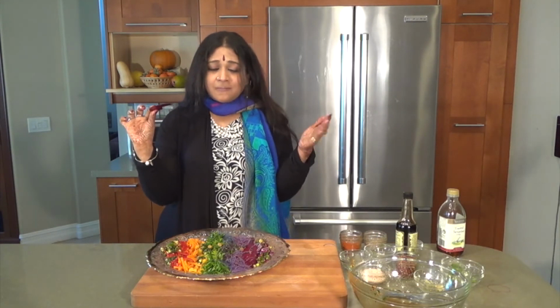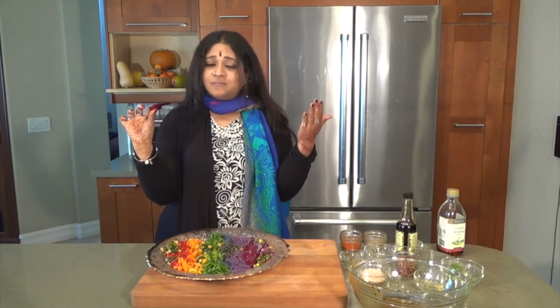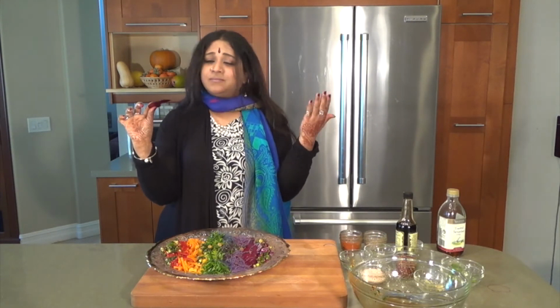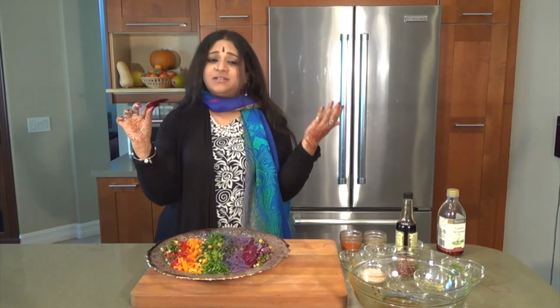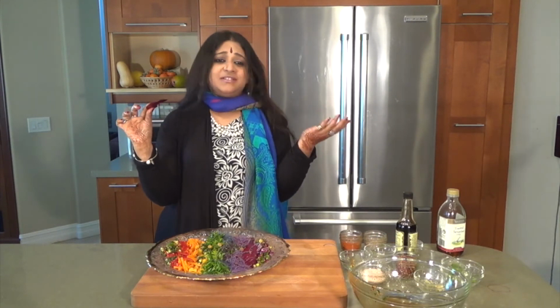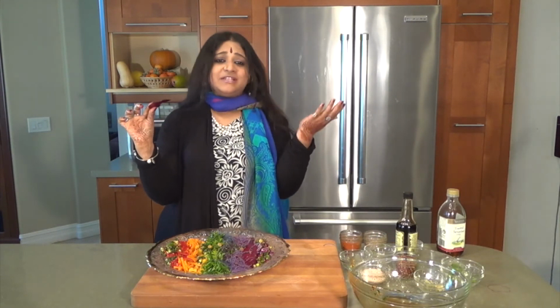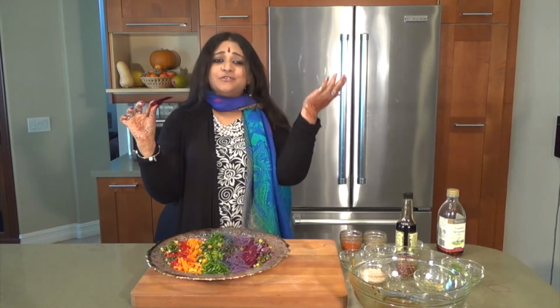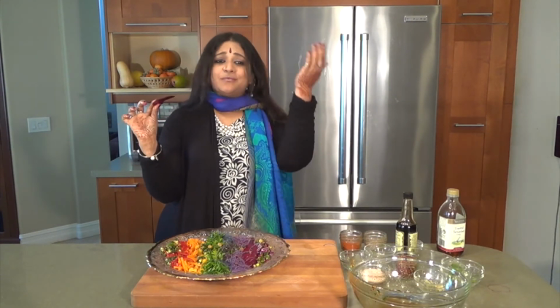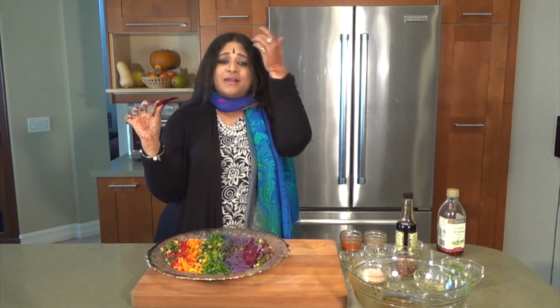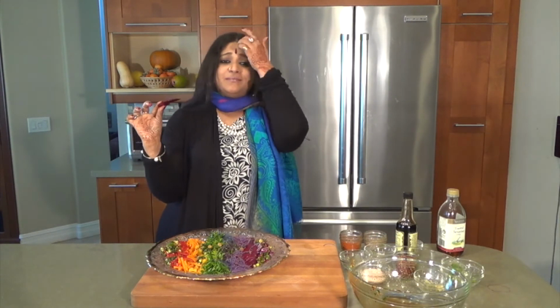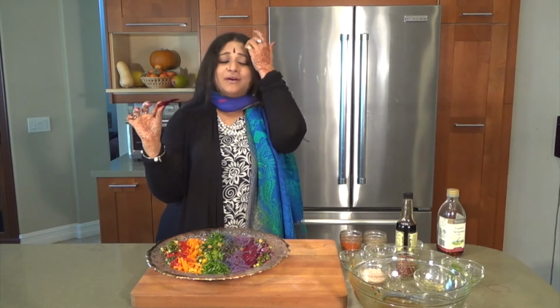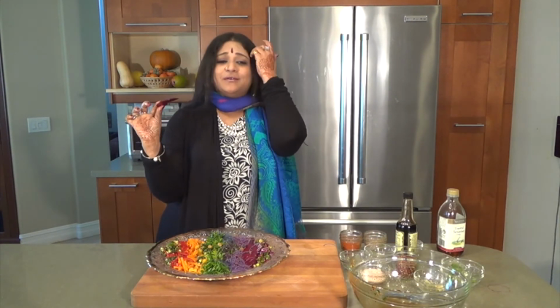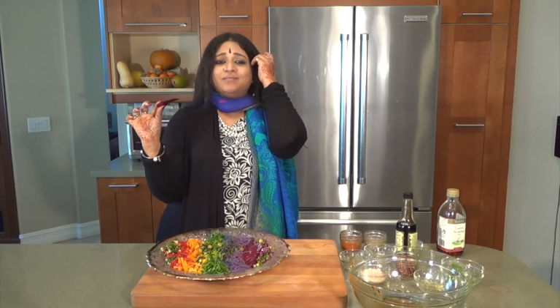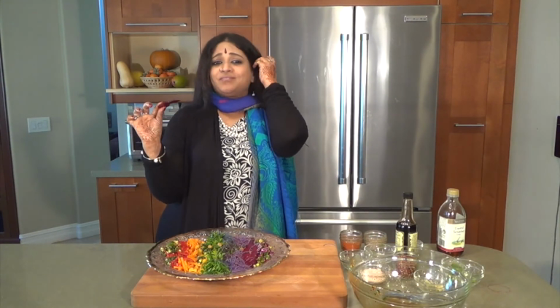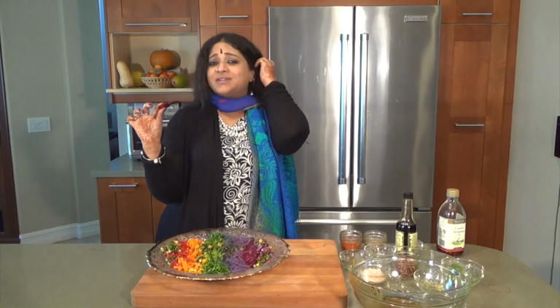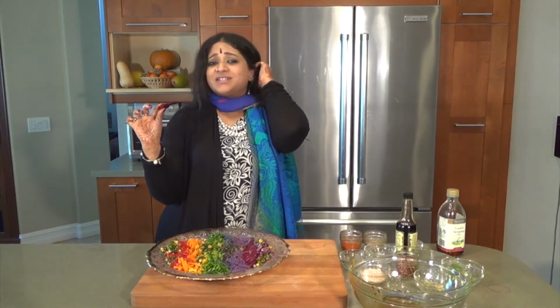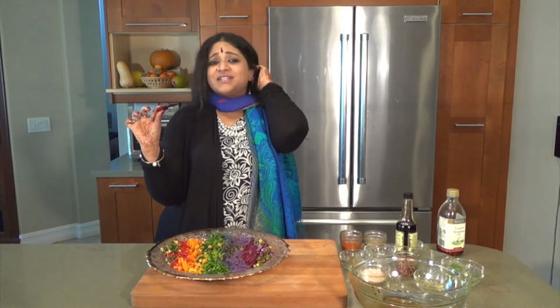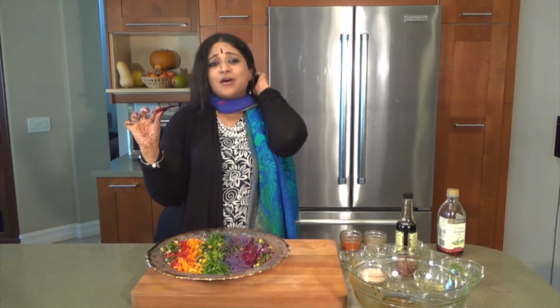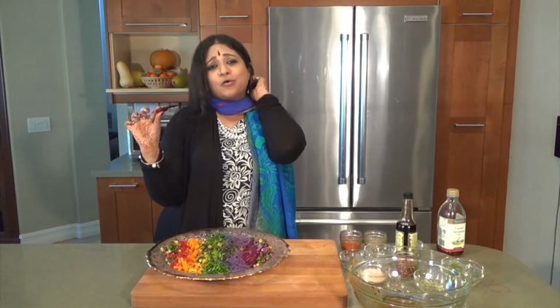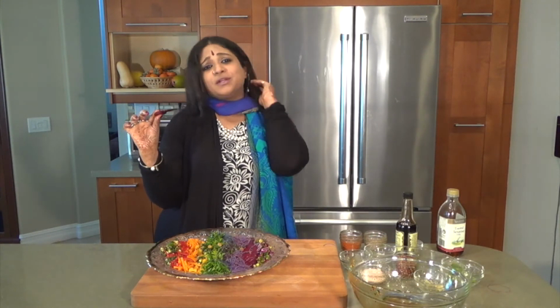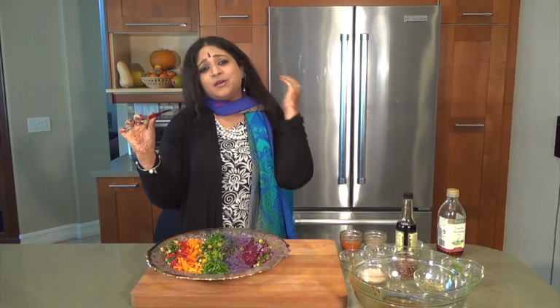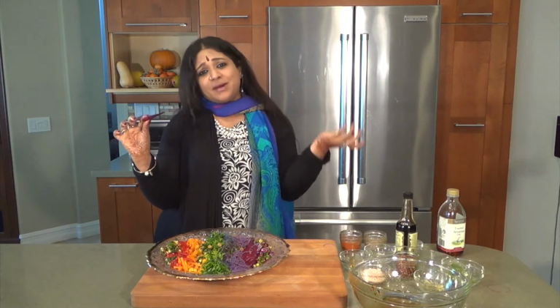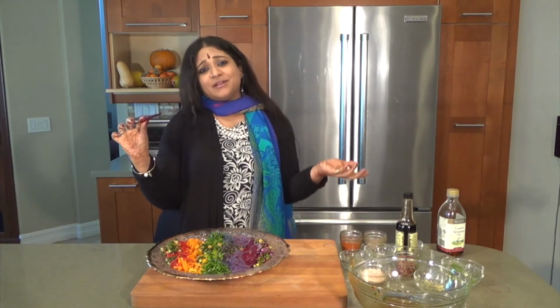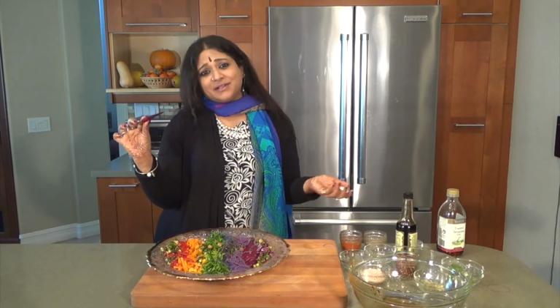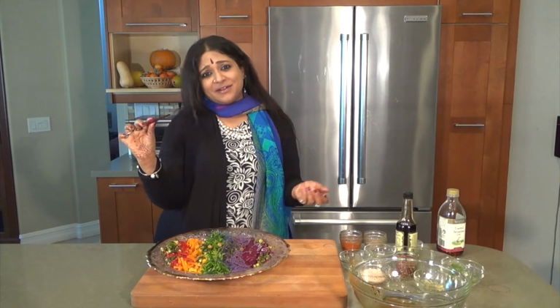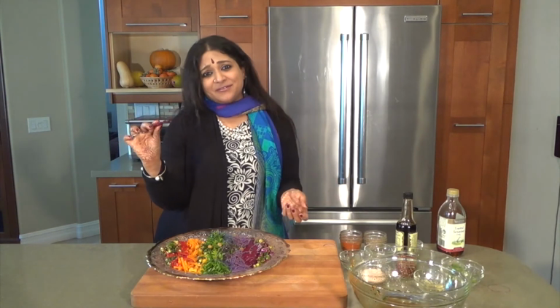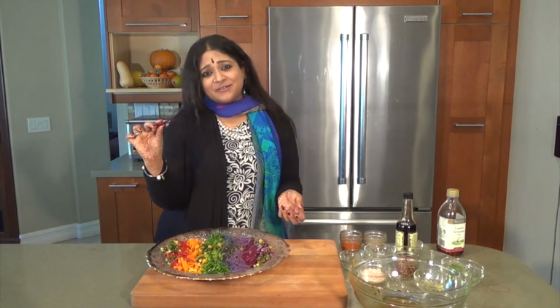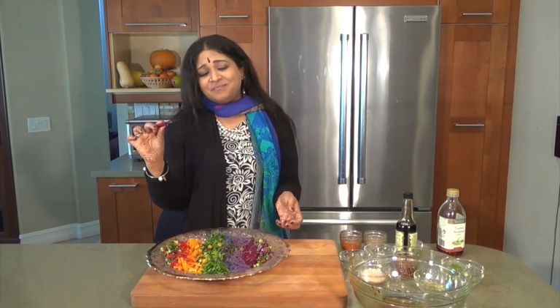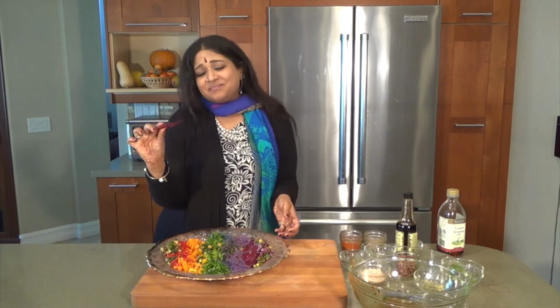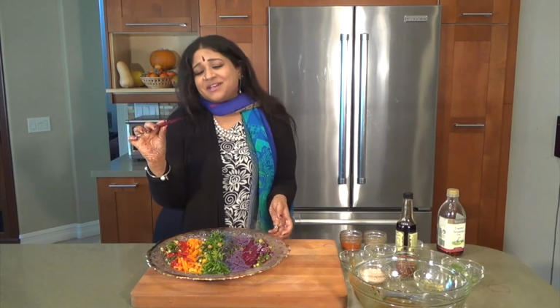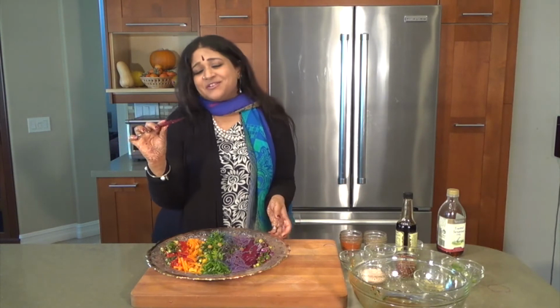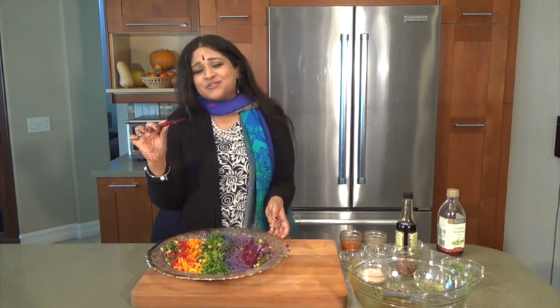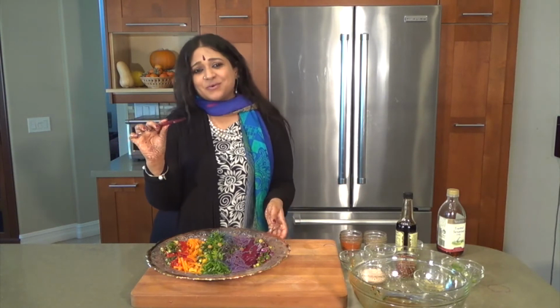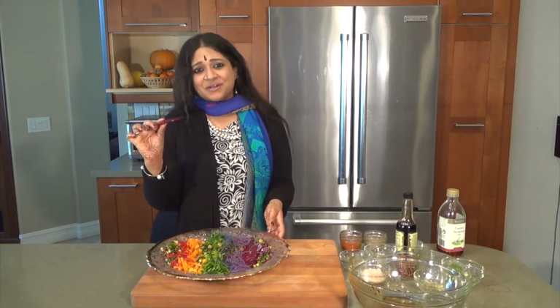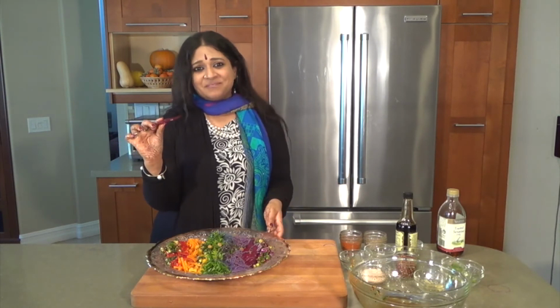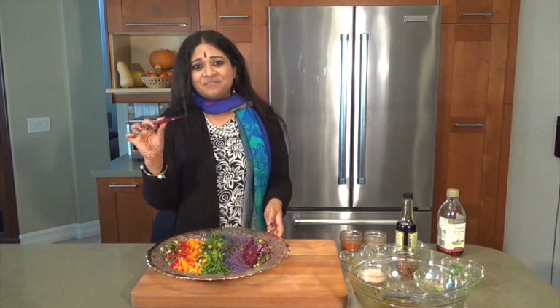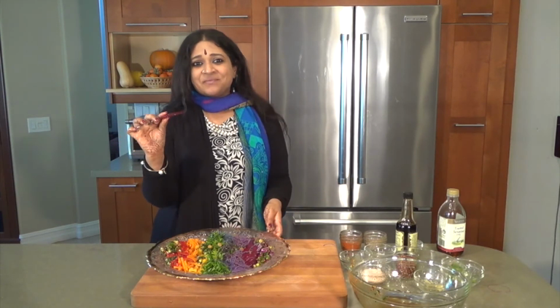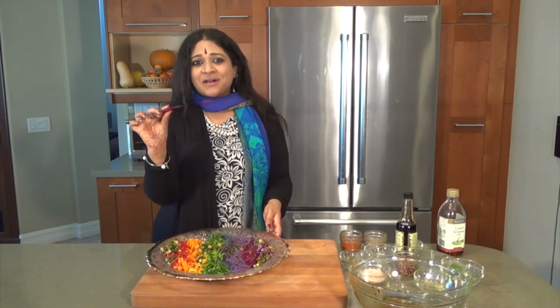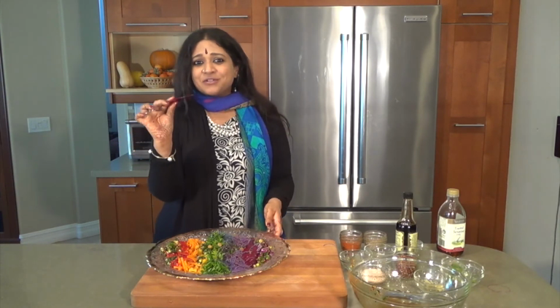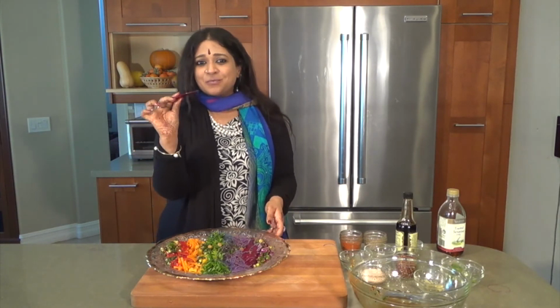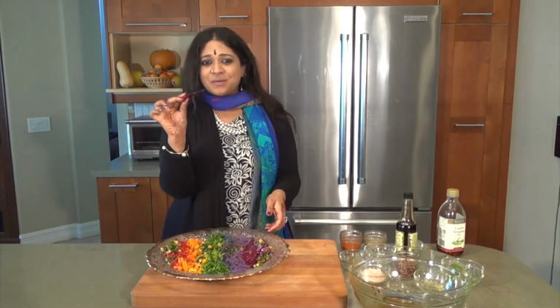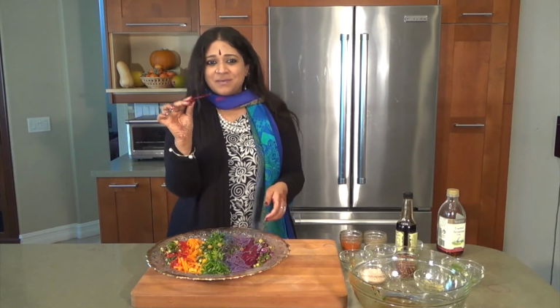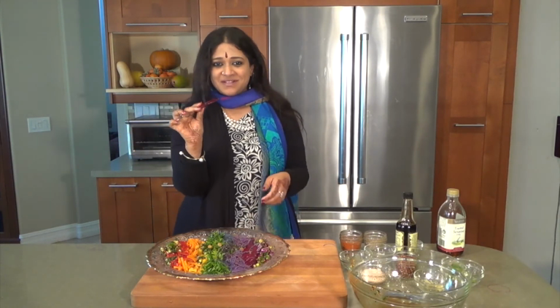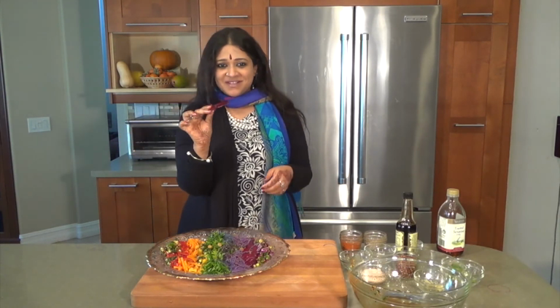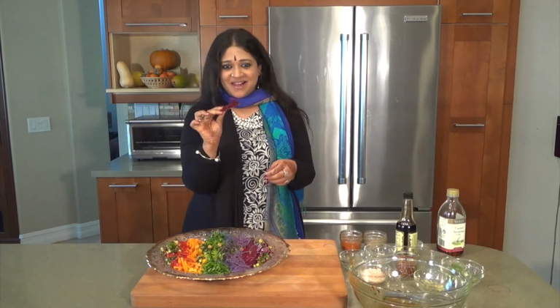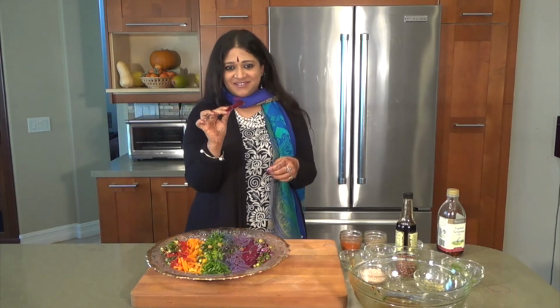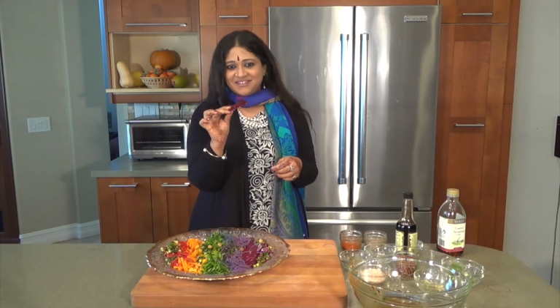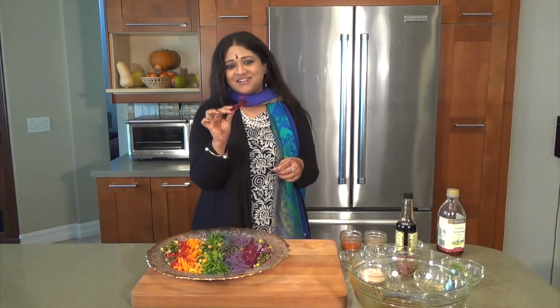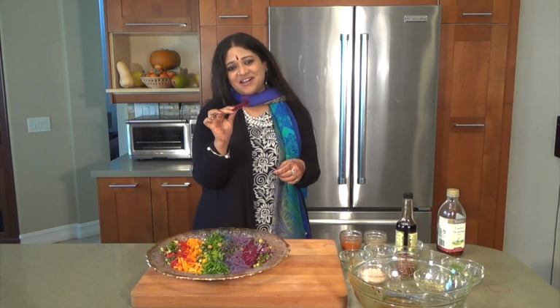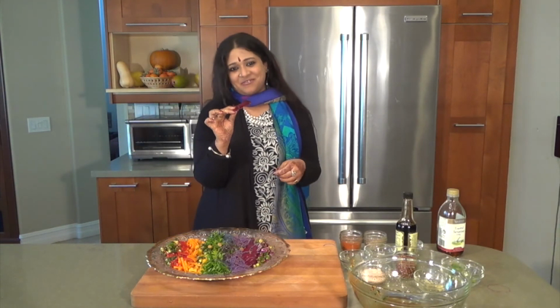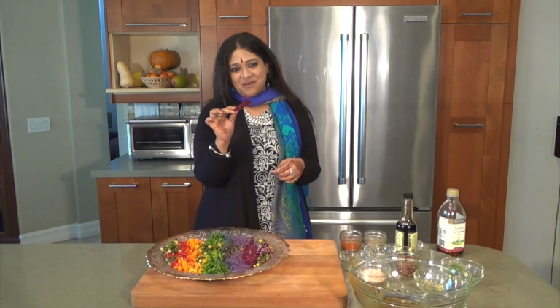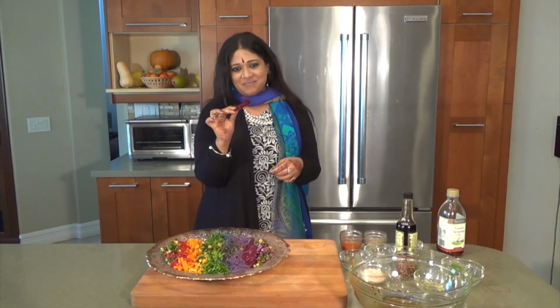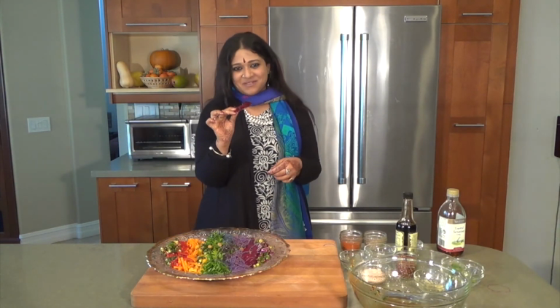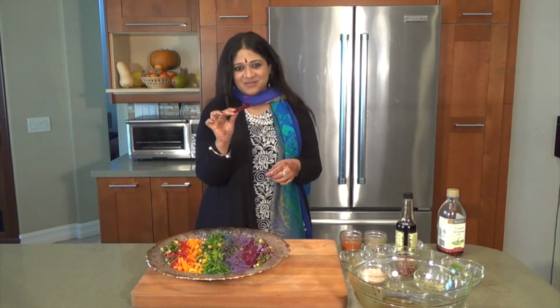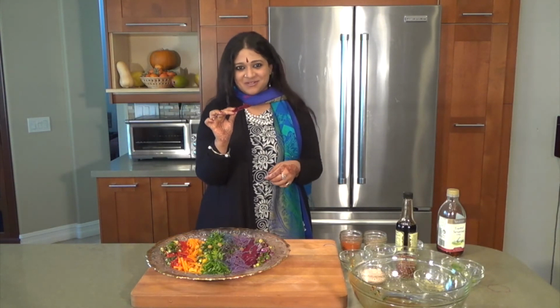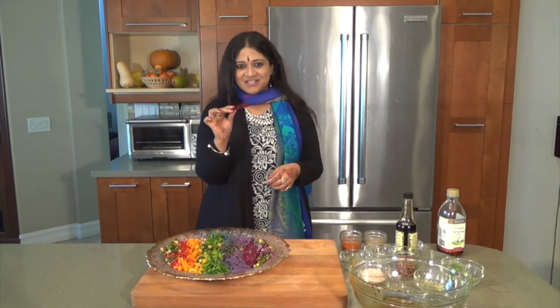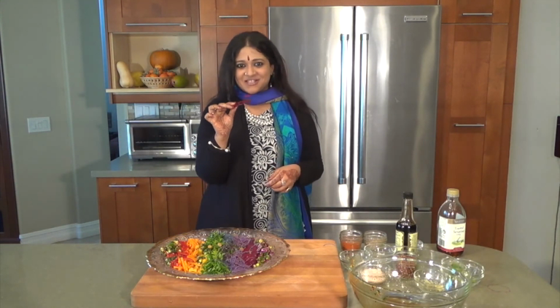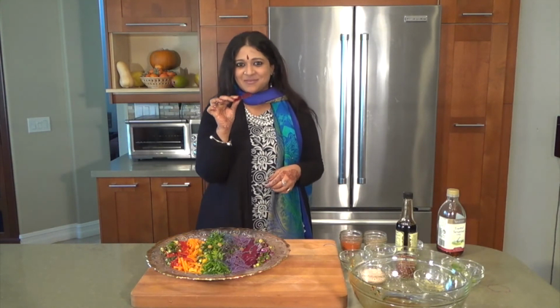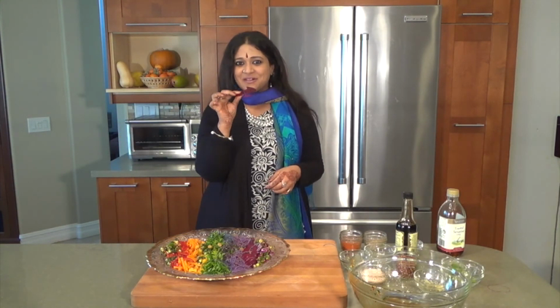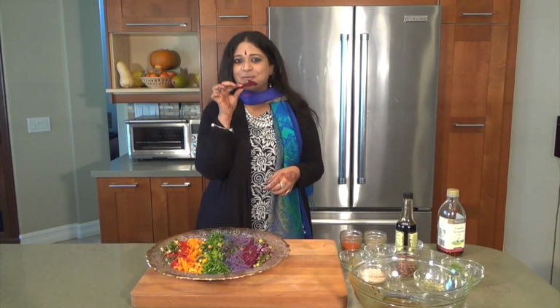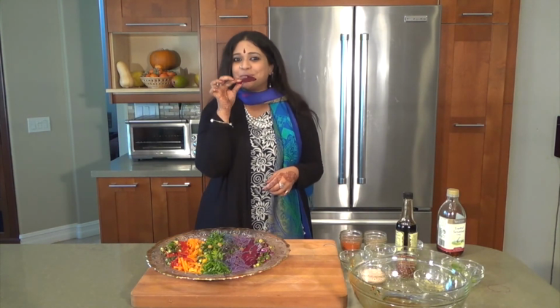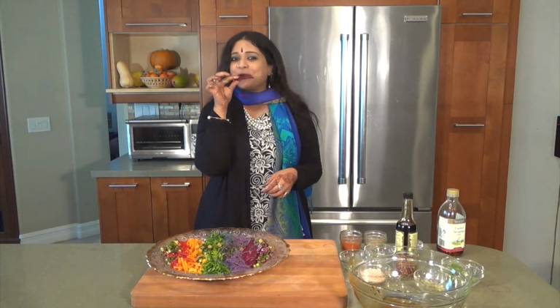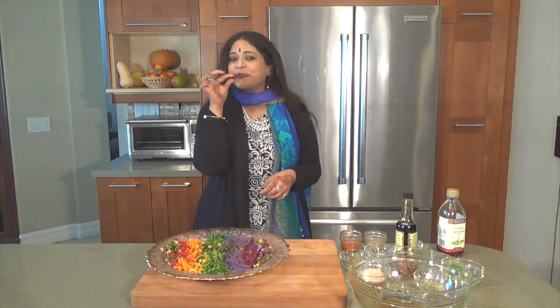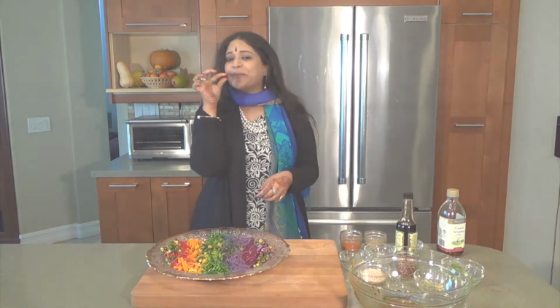Please eat your rainbow. It's the only way to live. Enjoy. Until we meet again in another episode, this is Vaidya Priyanka.